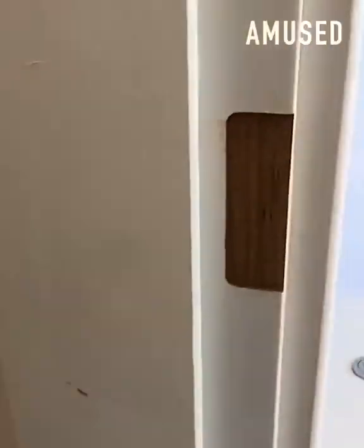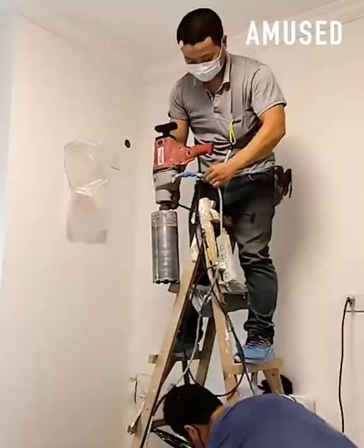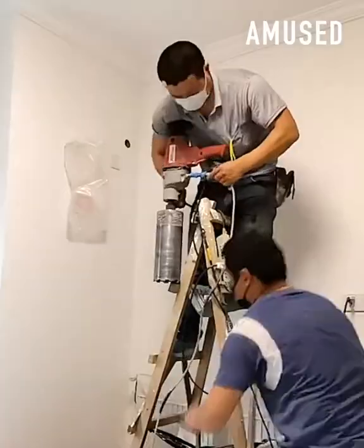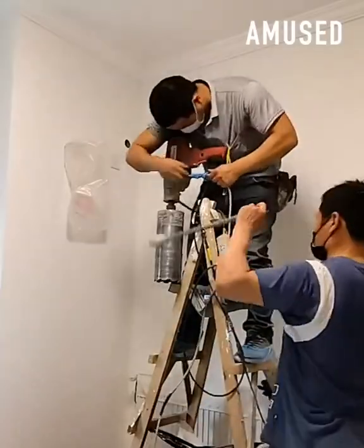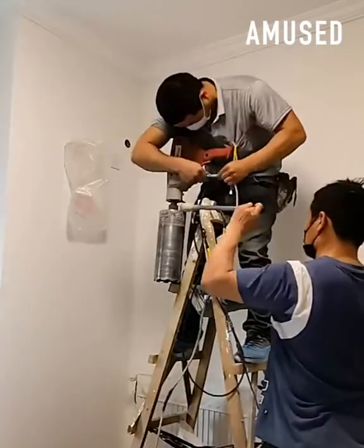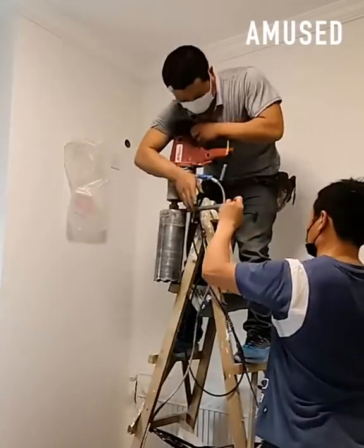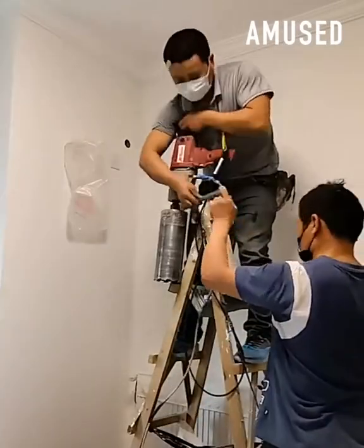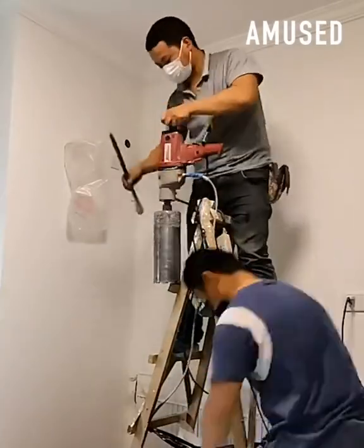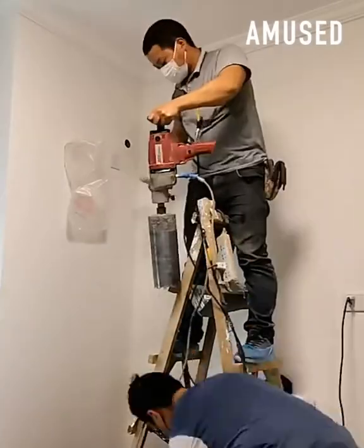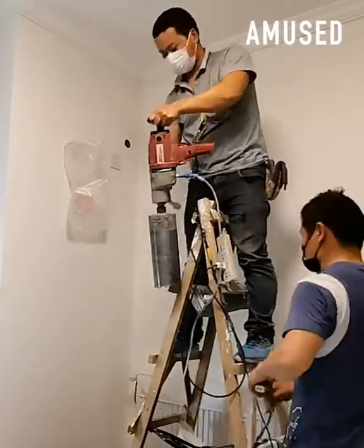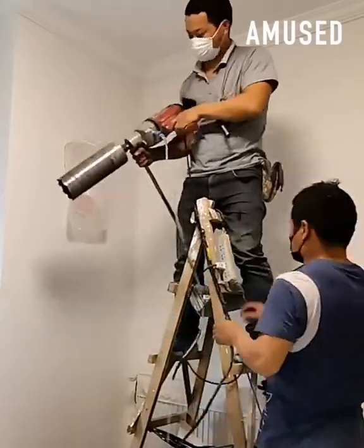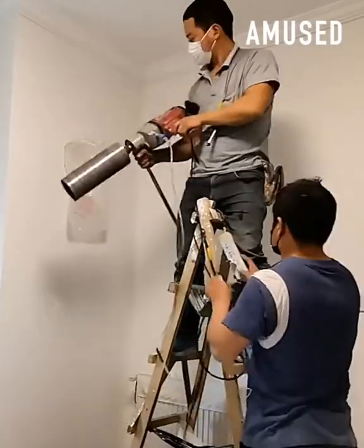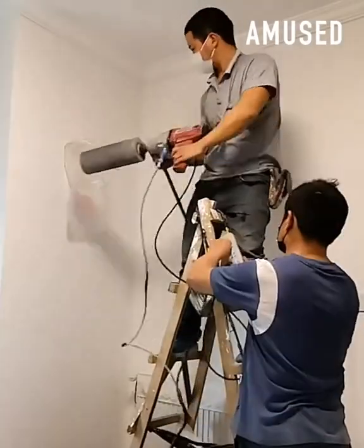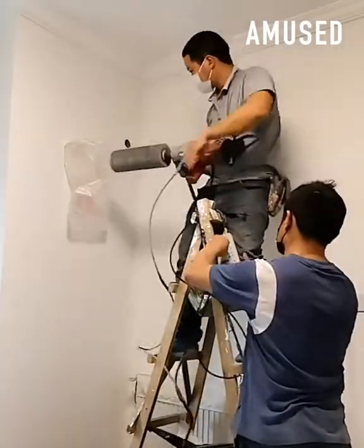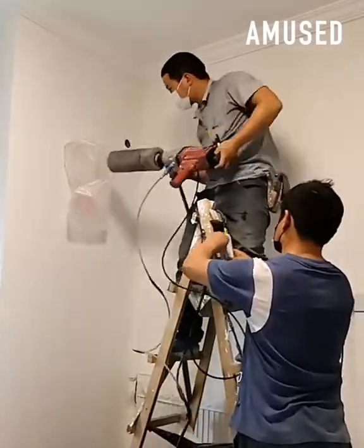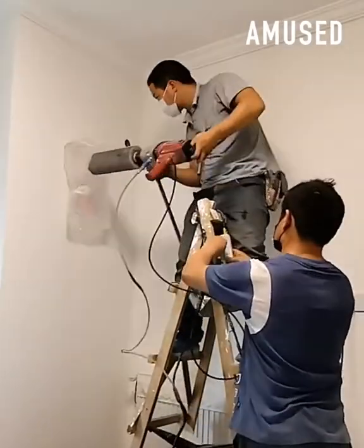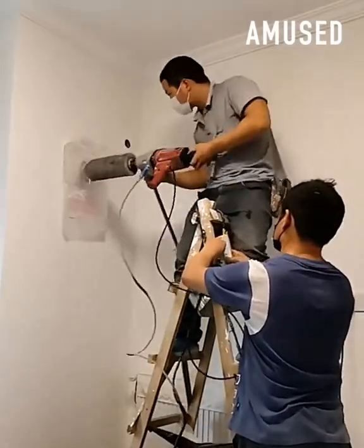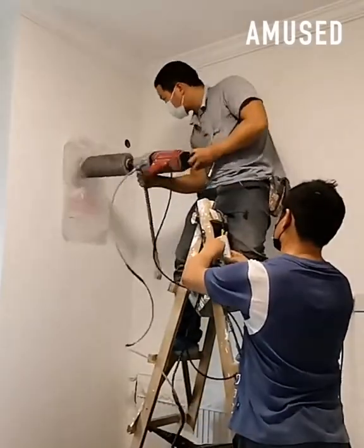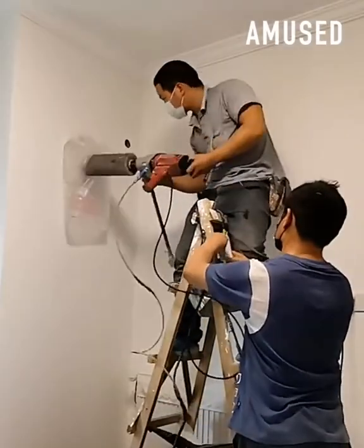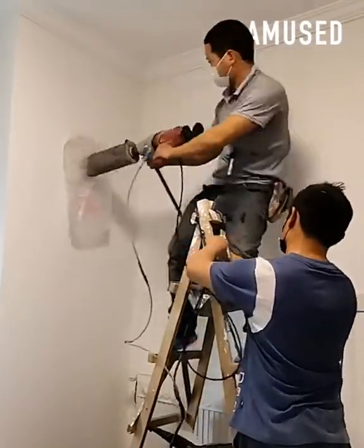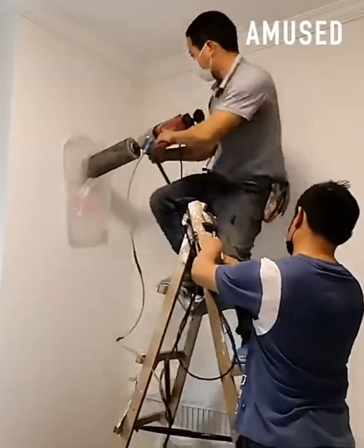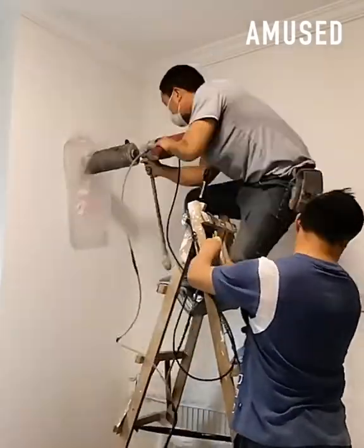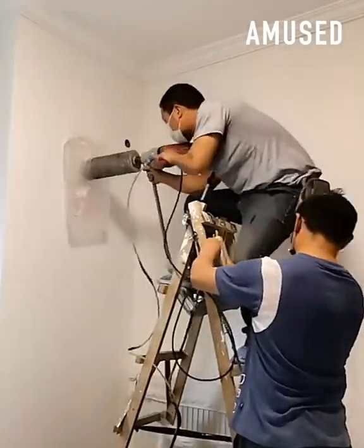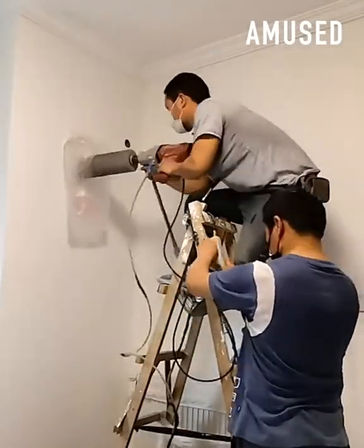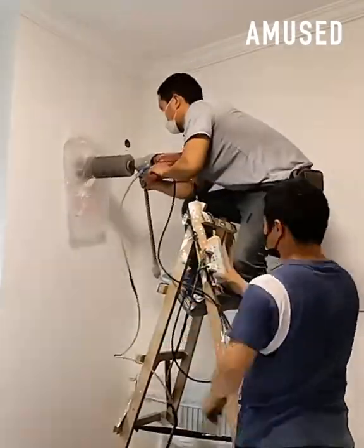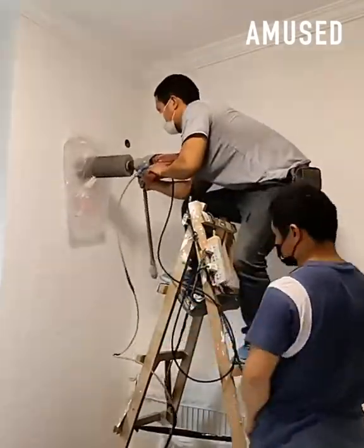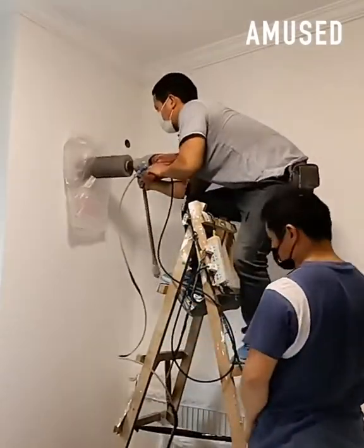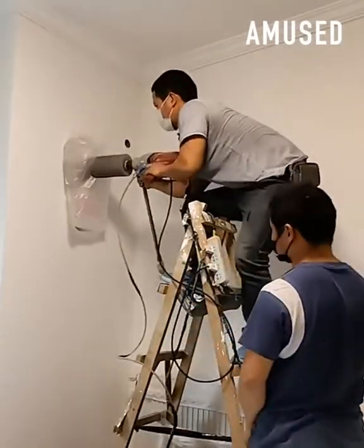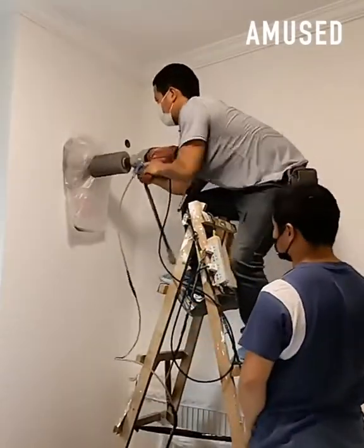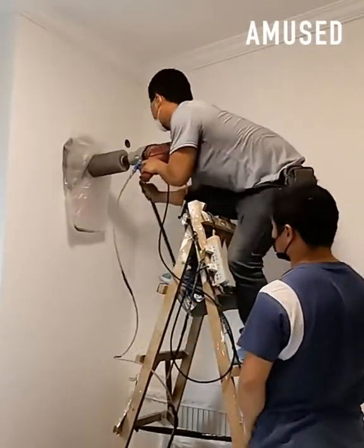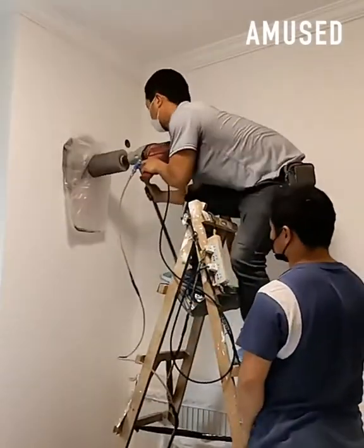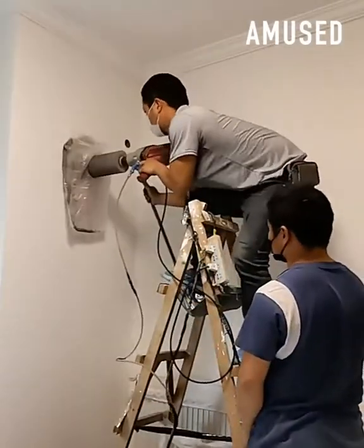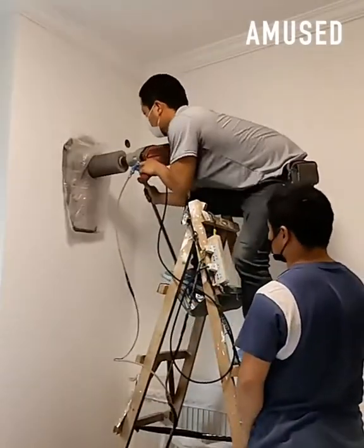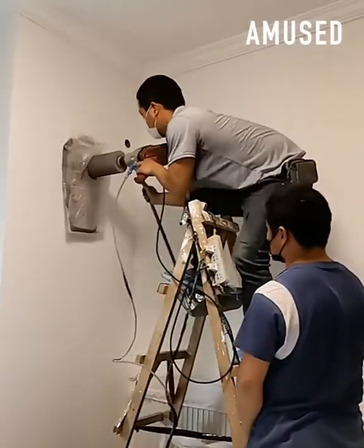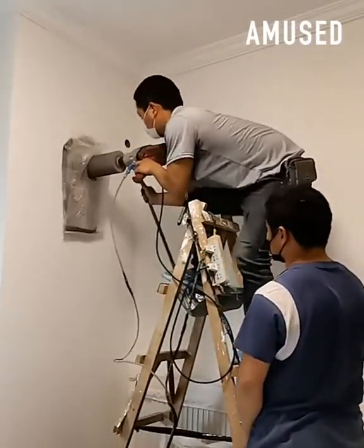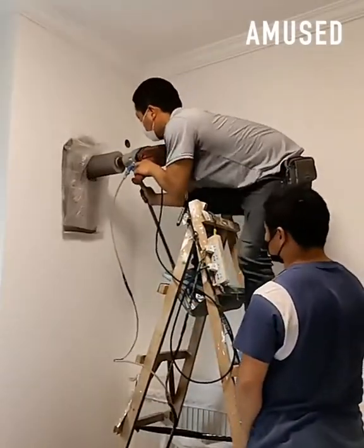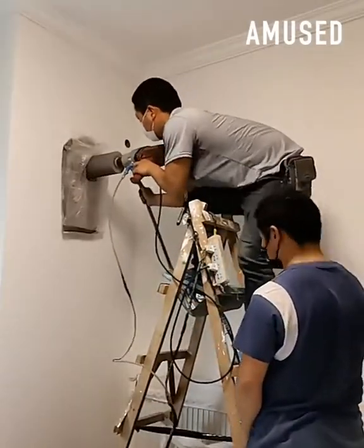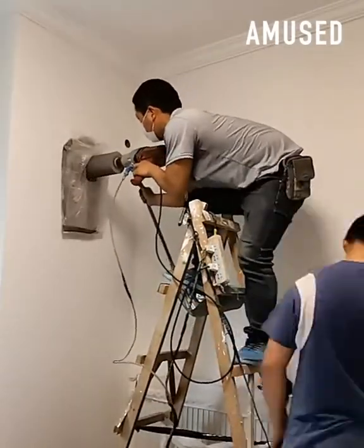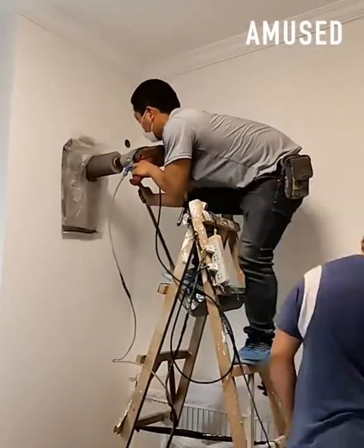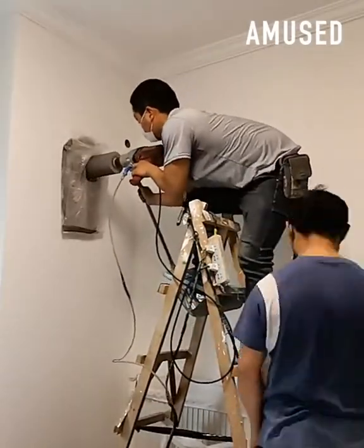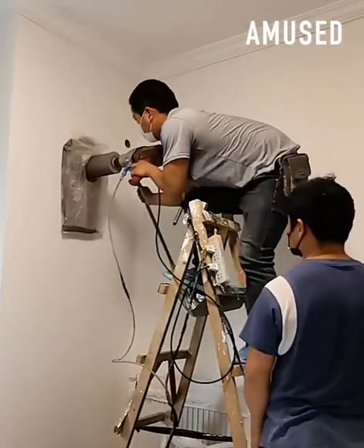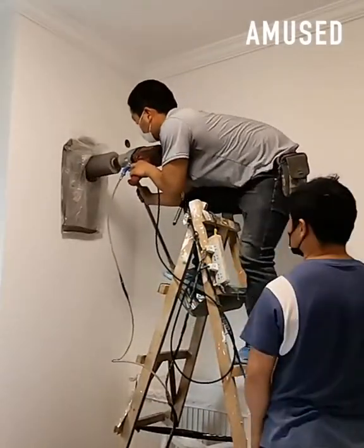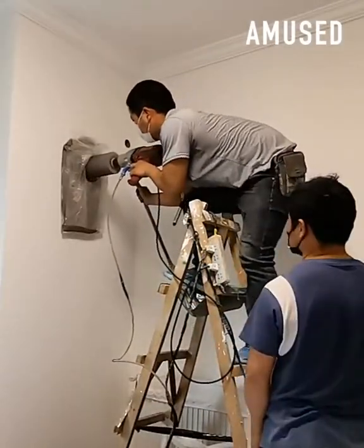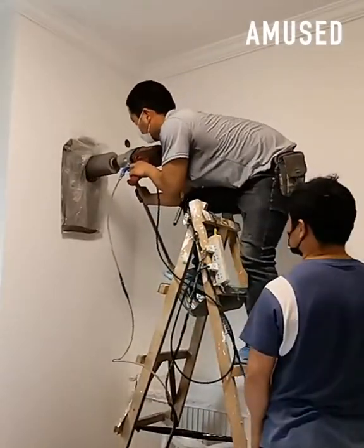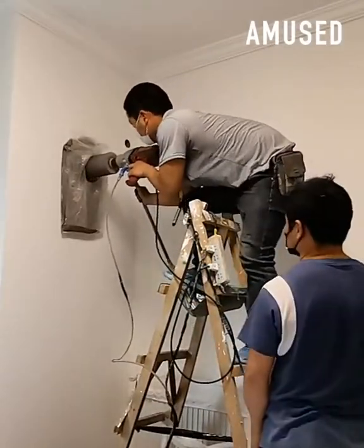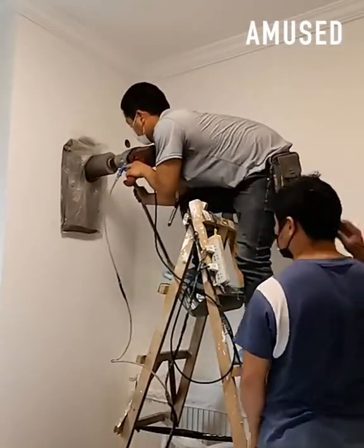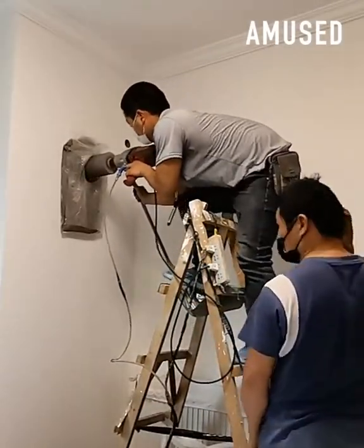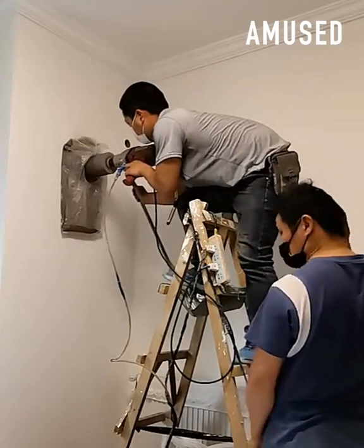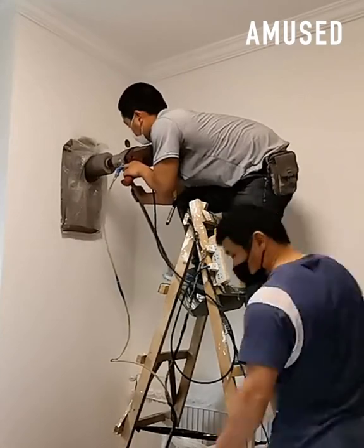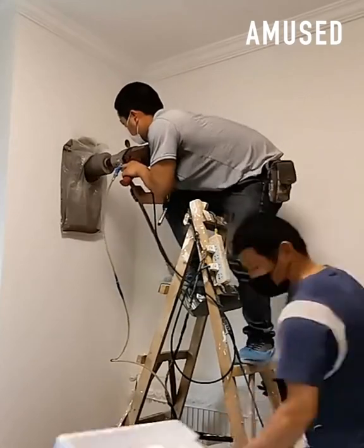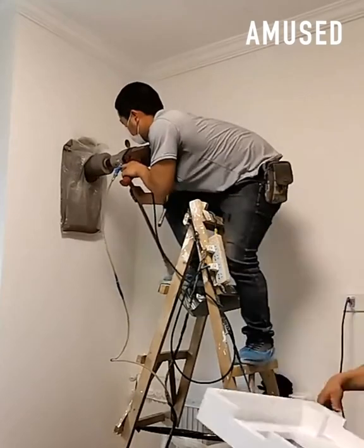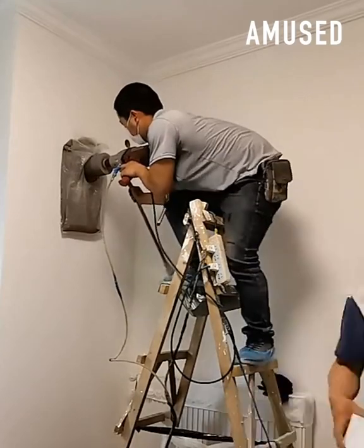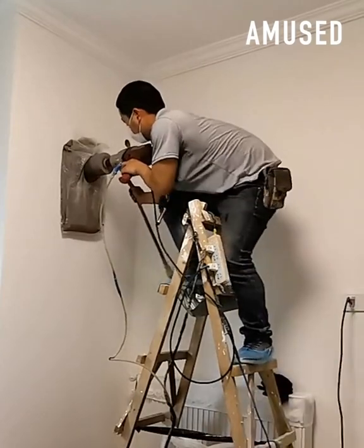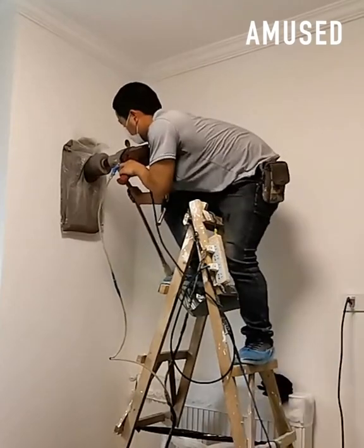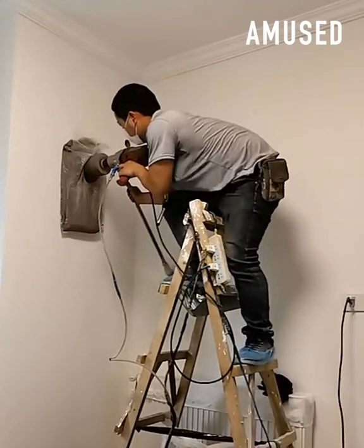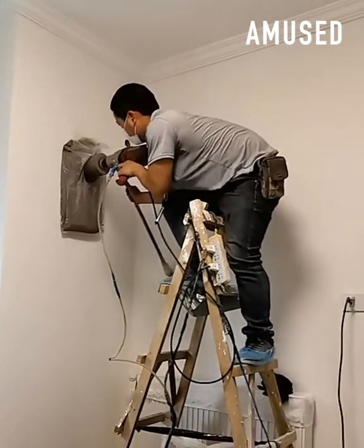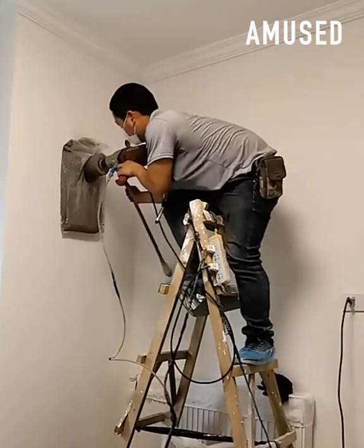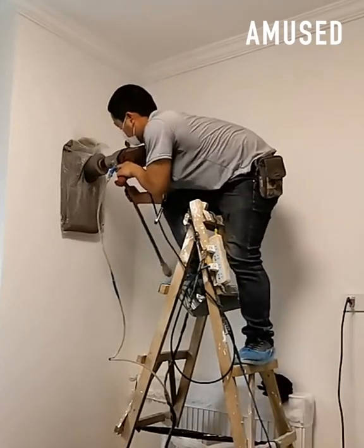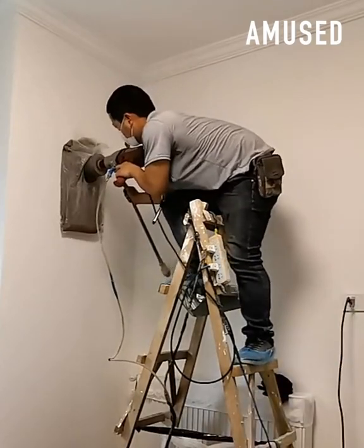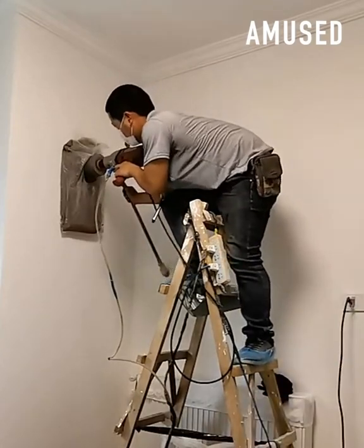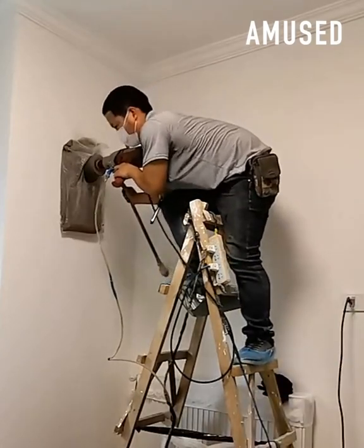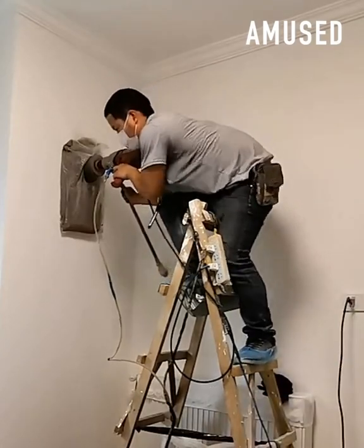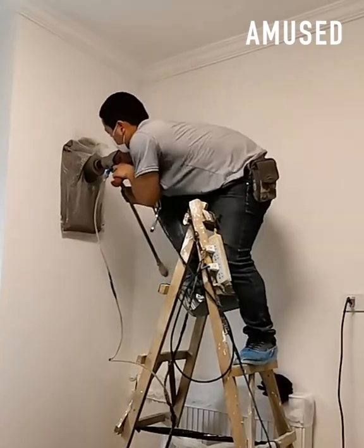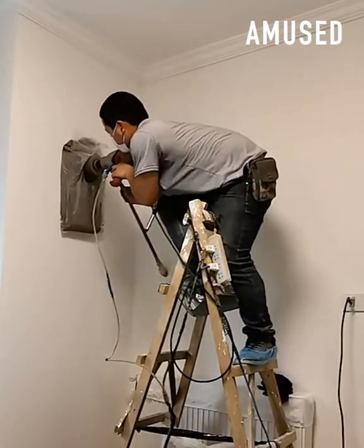After a hole saw drill bit is attached and a dust catch bag adheres to the wall, two perfect holes are made.